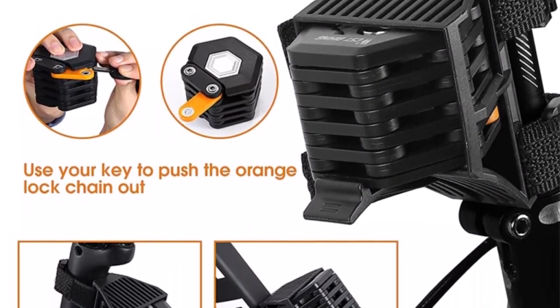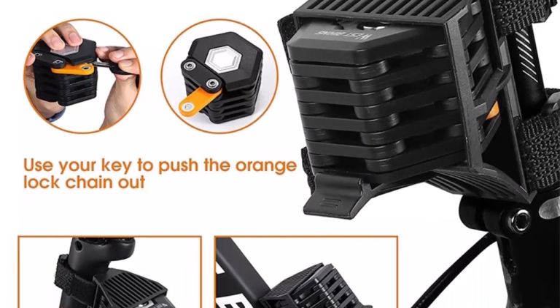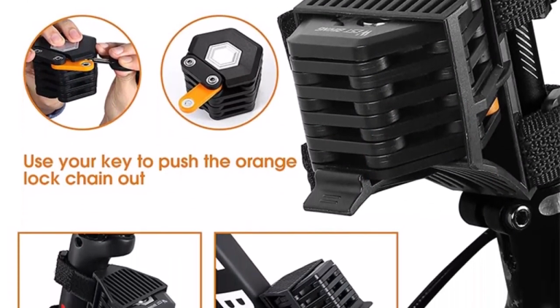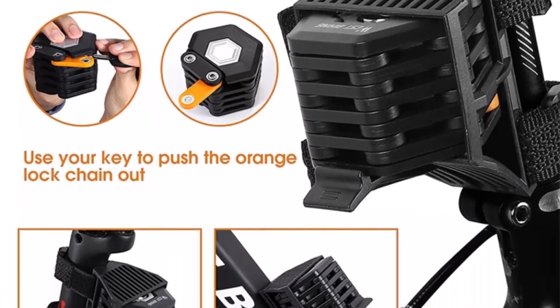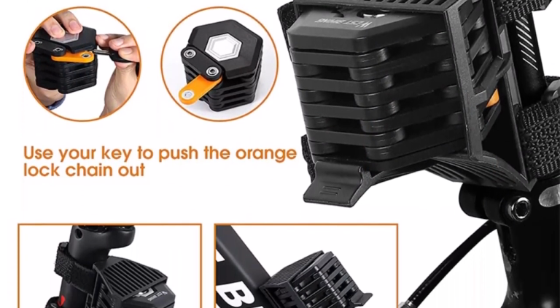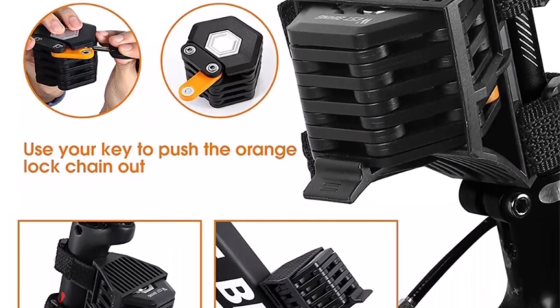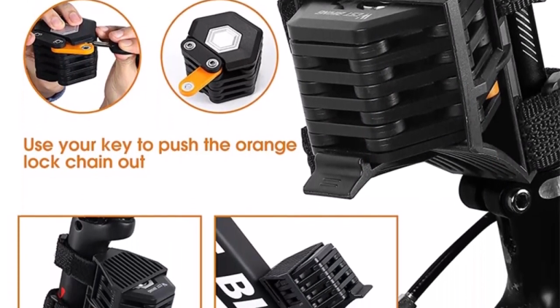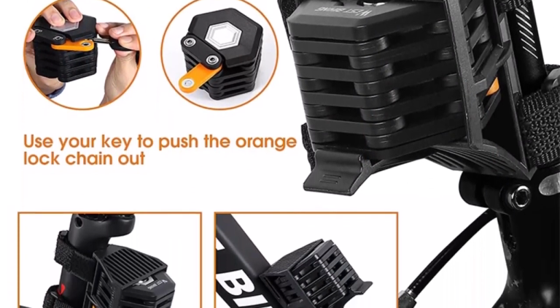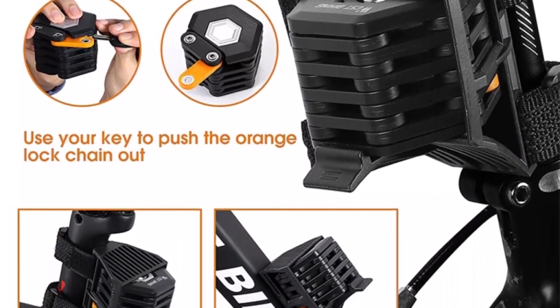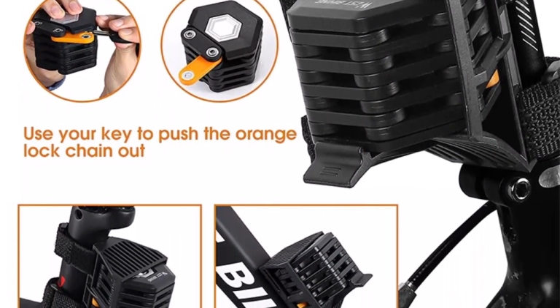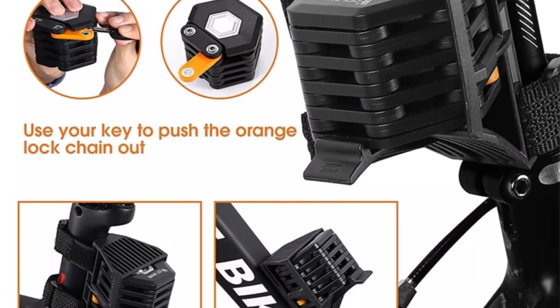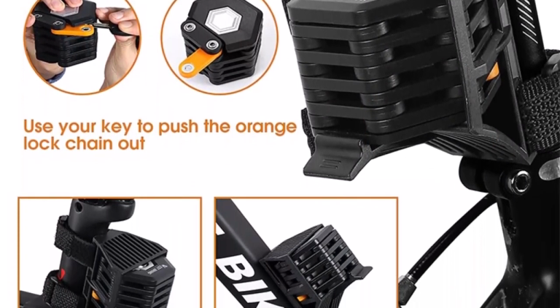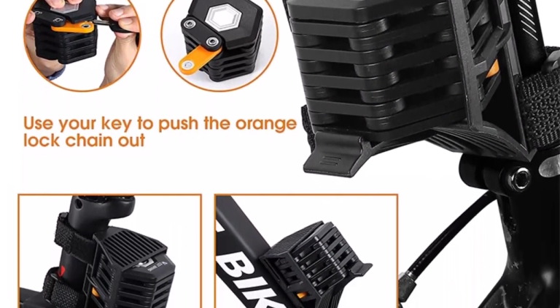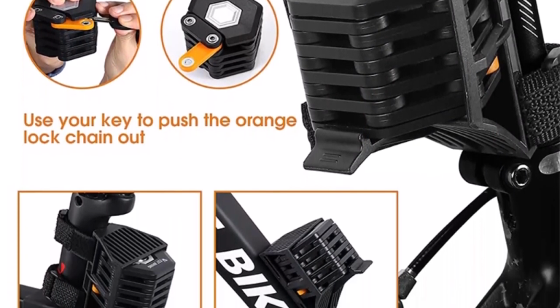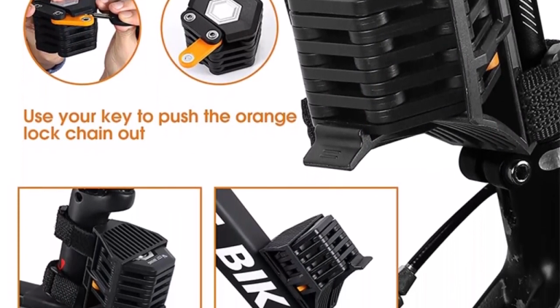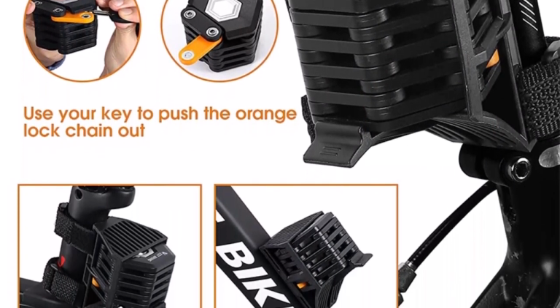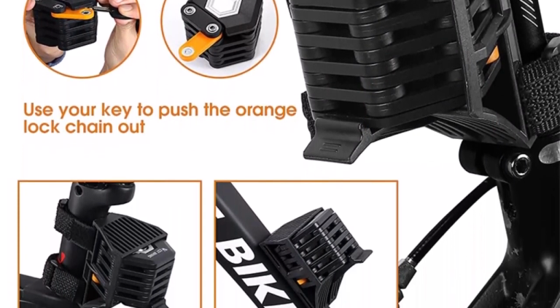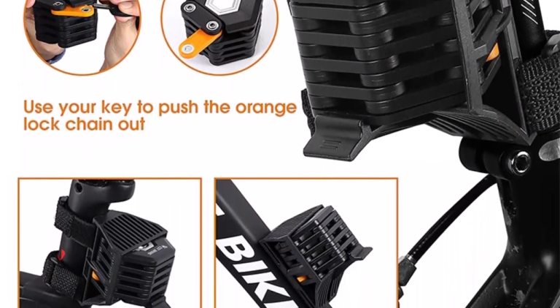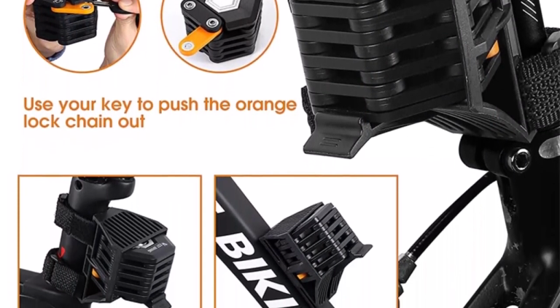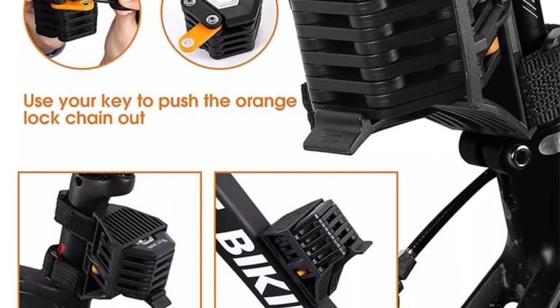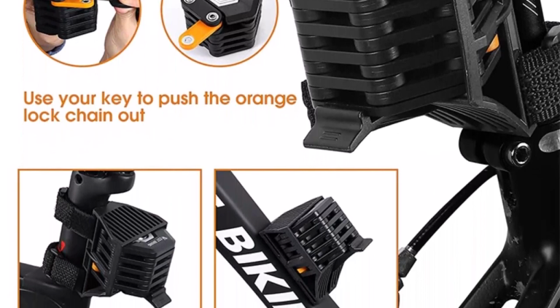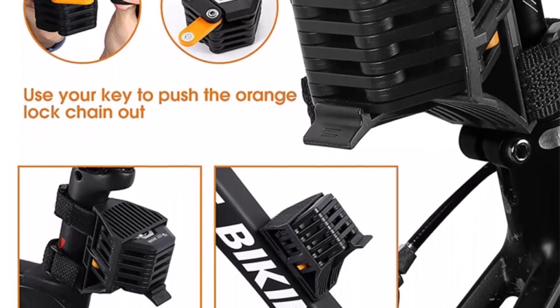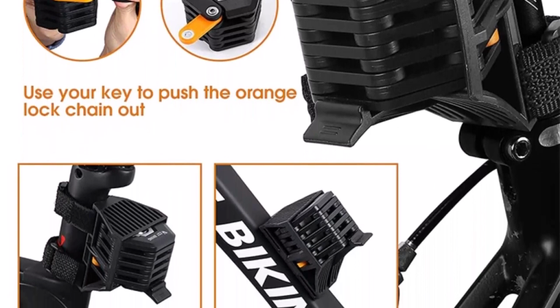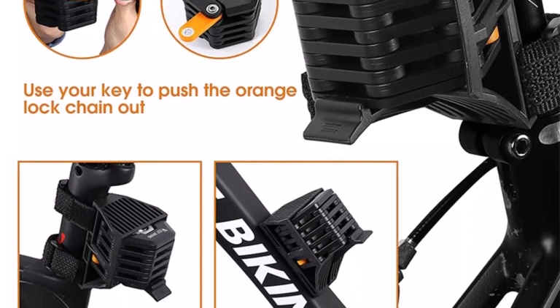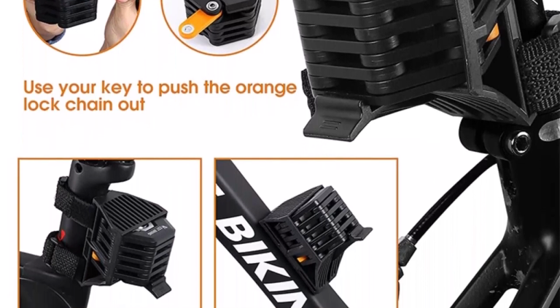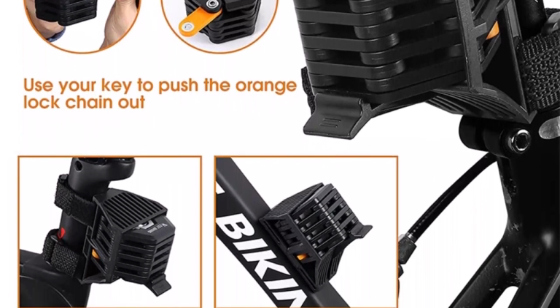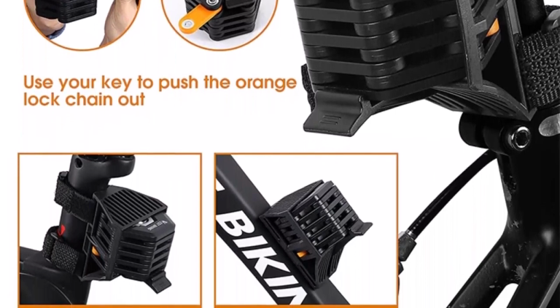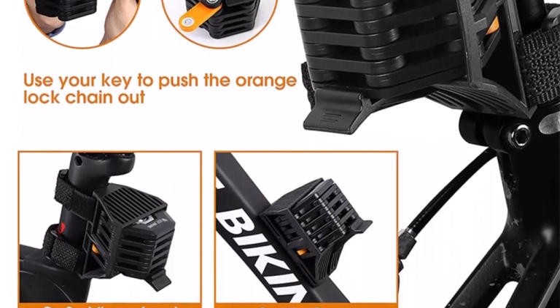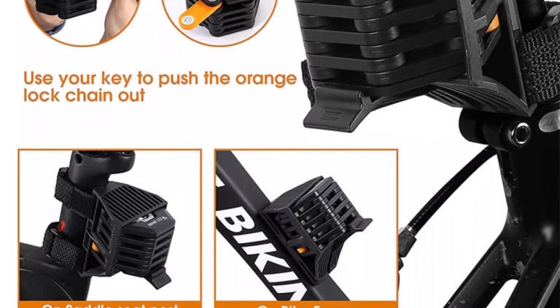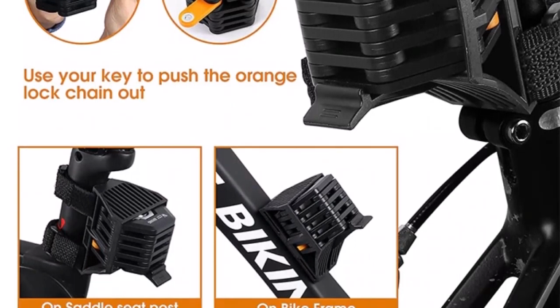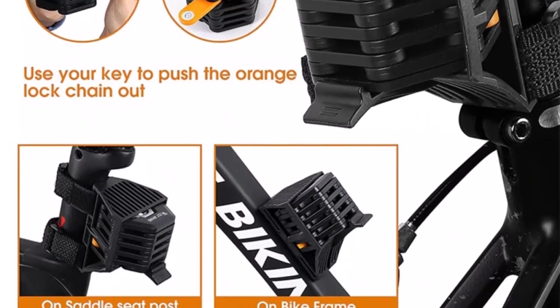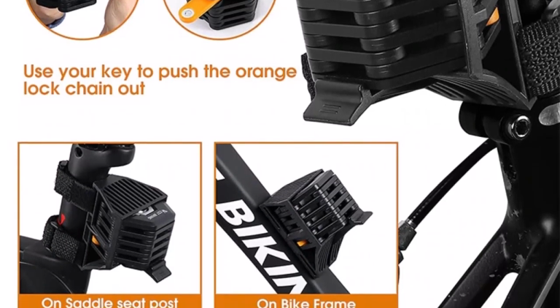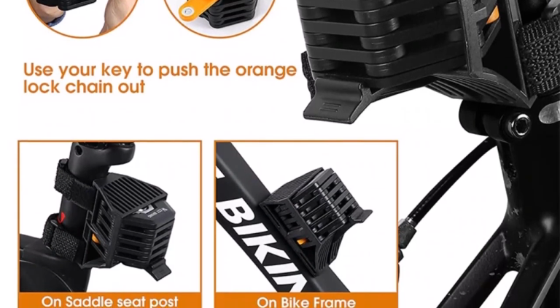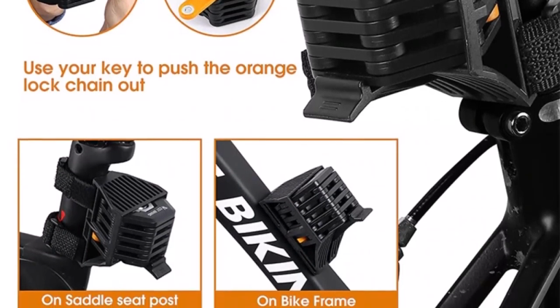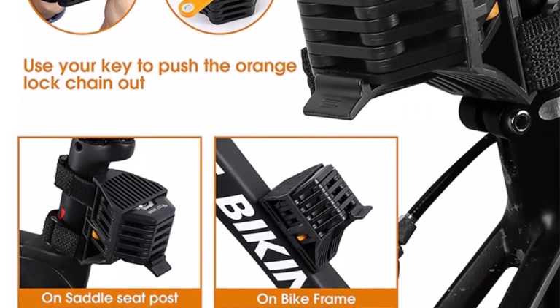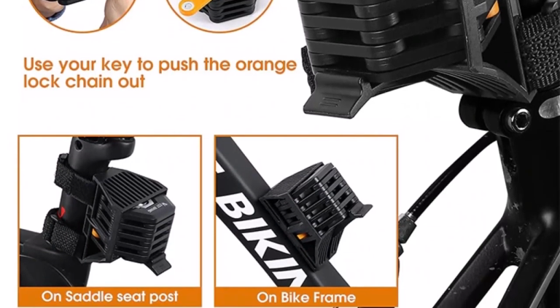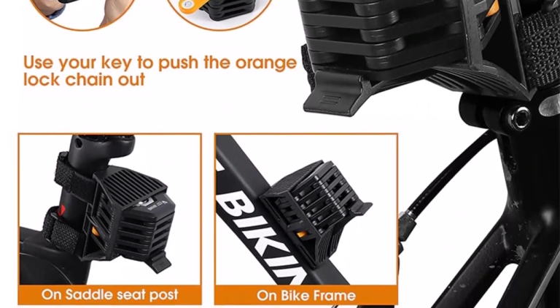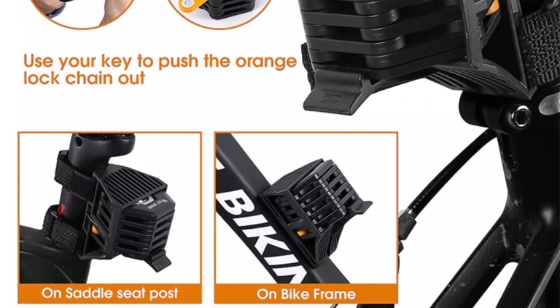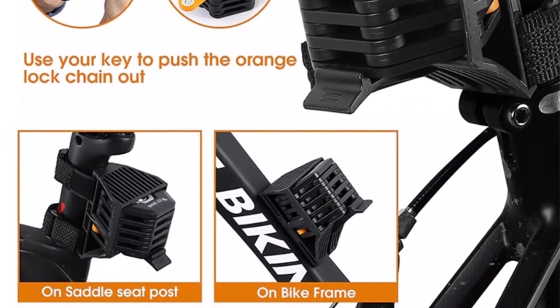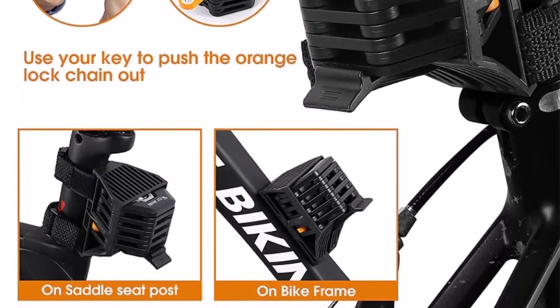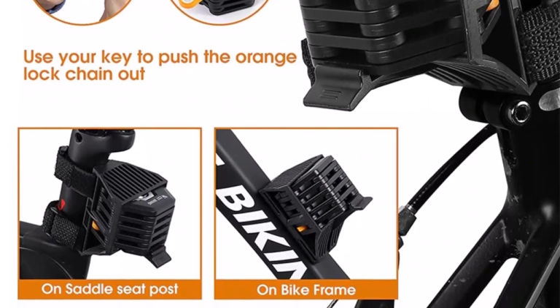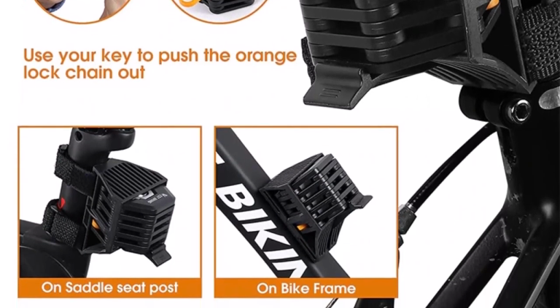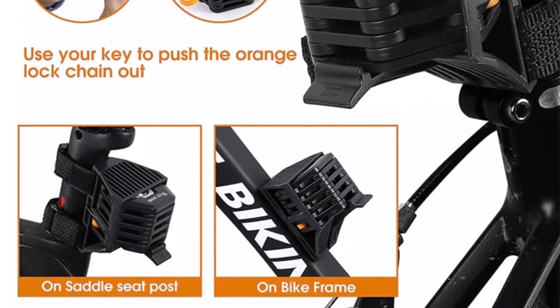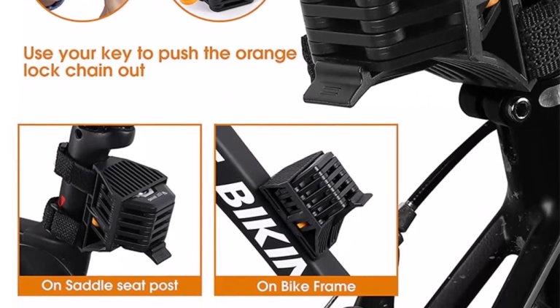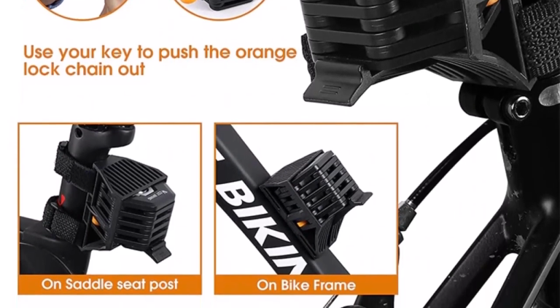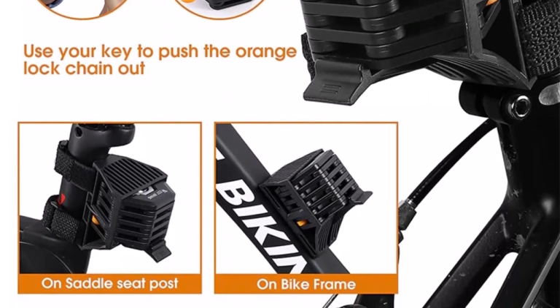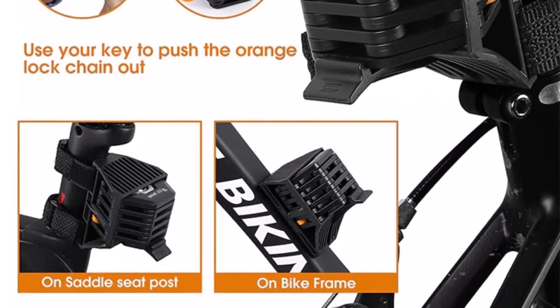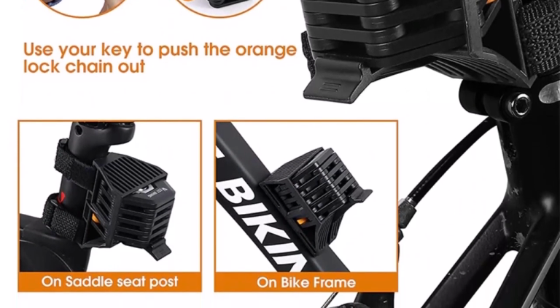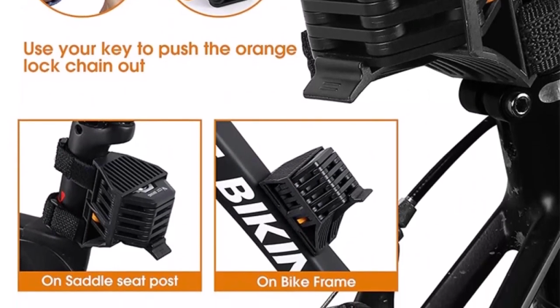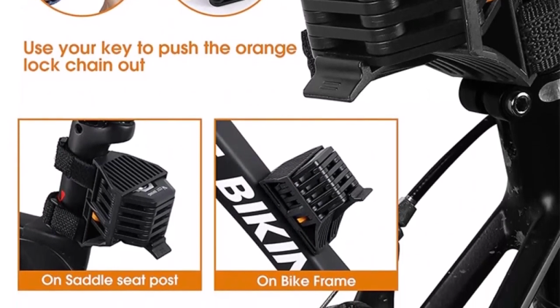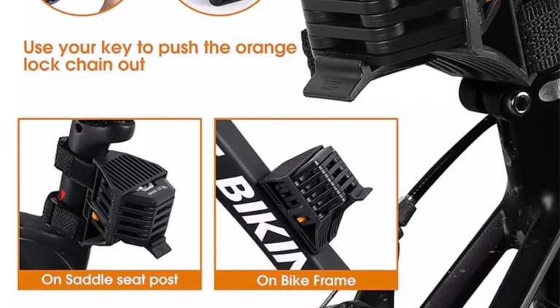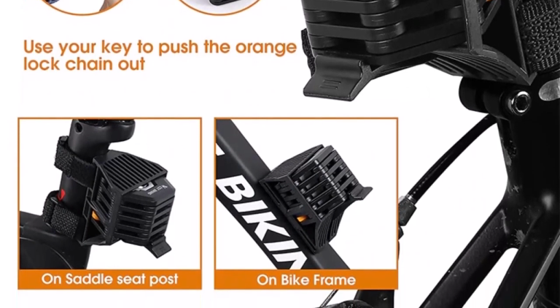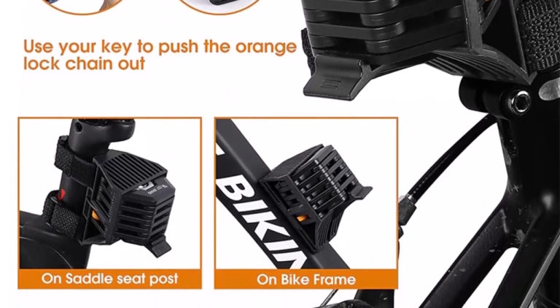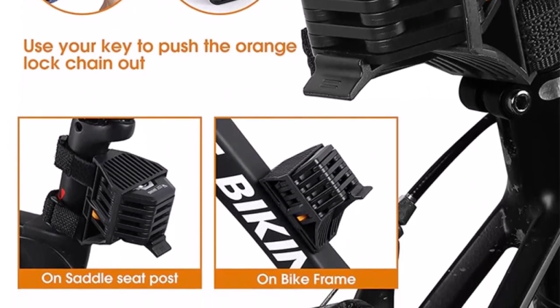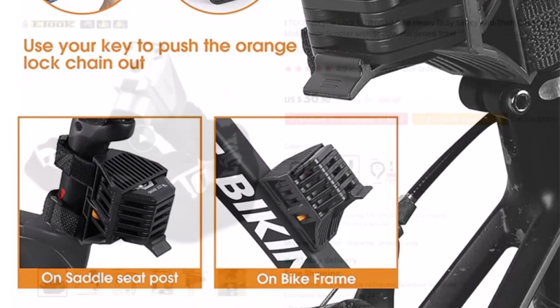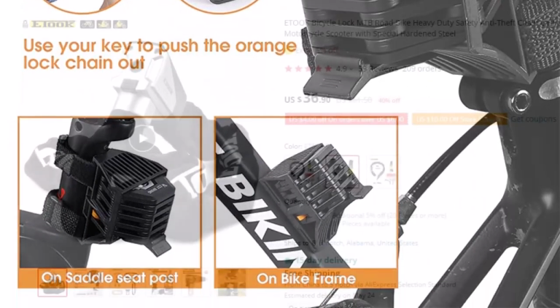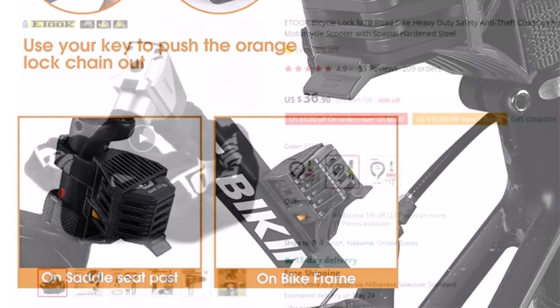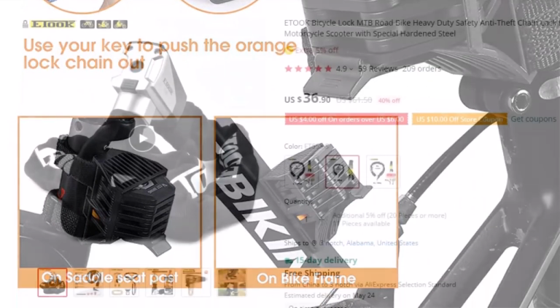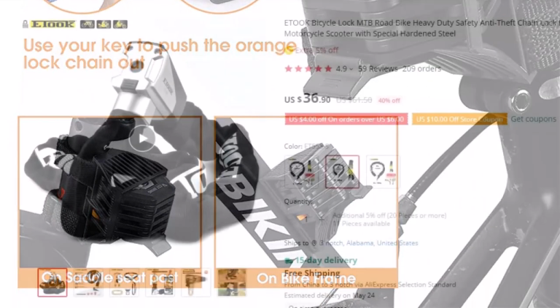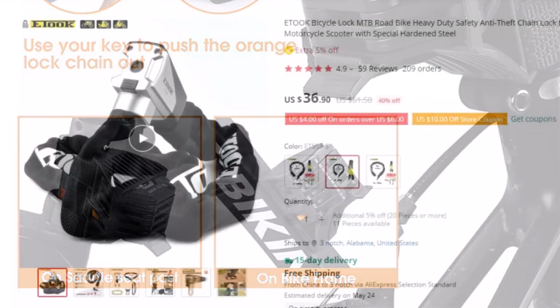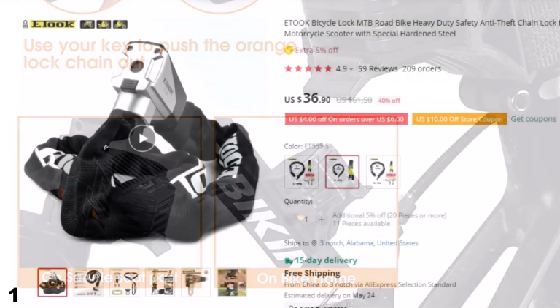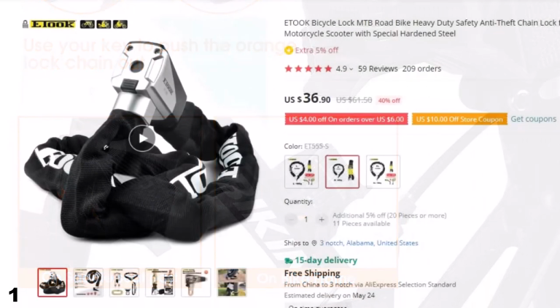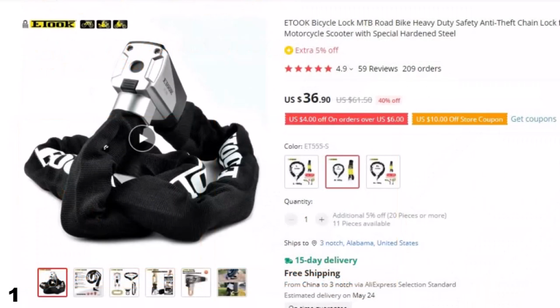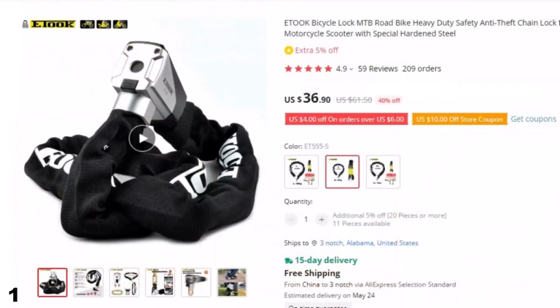Note: when unlocking, please turn the key when it reaches the bottom of the bike chain lock cylinder.